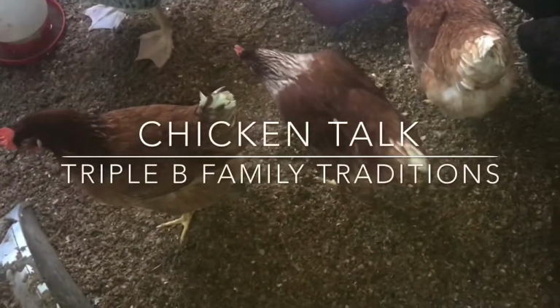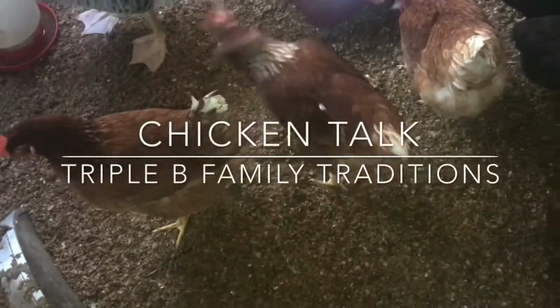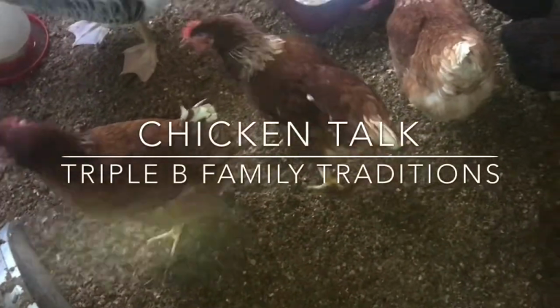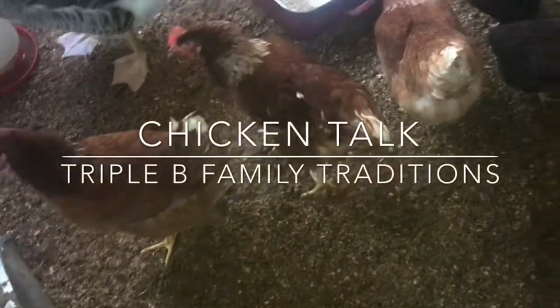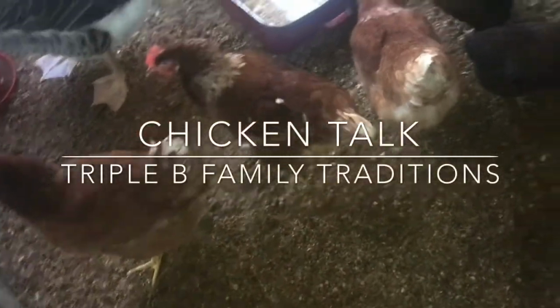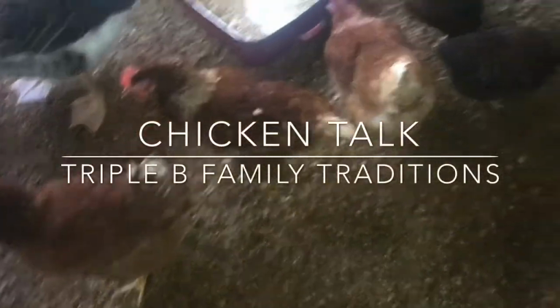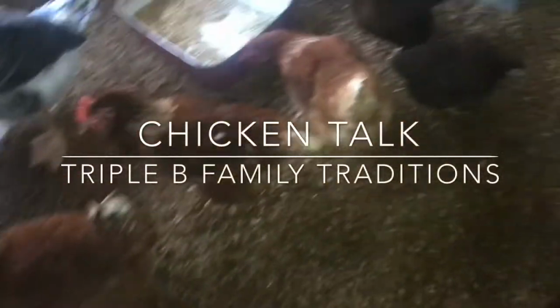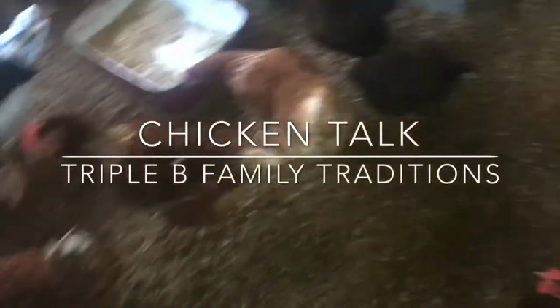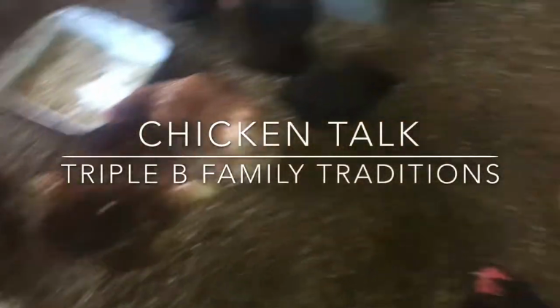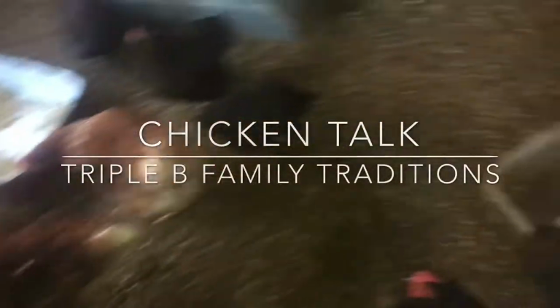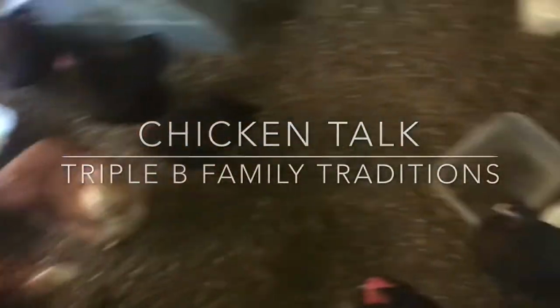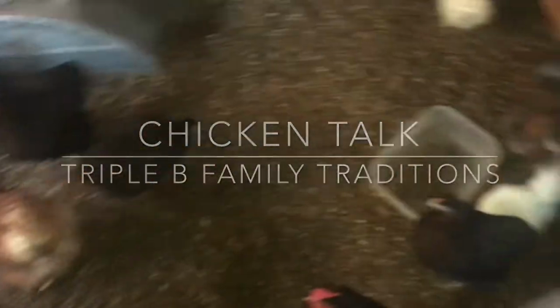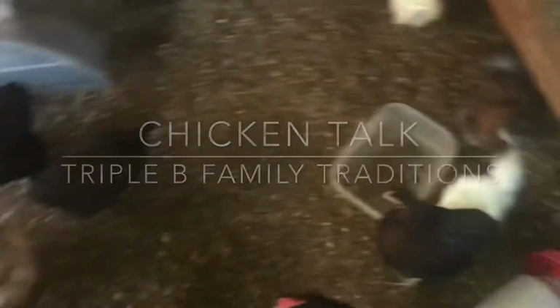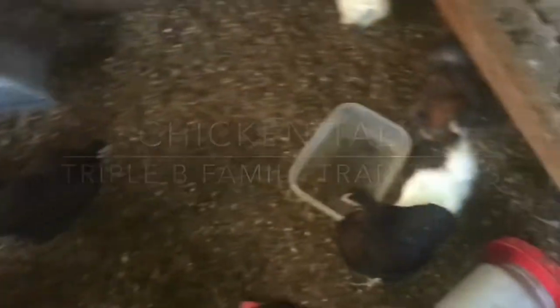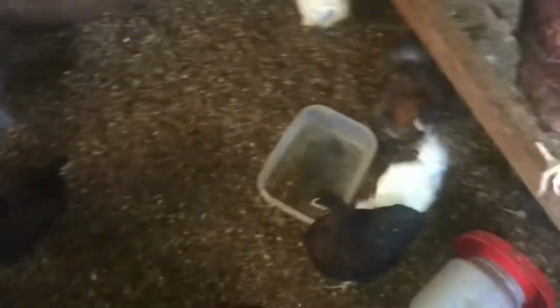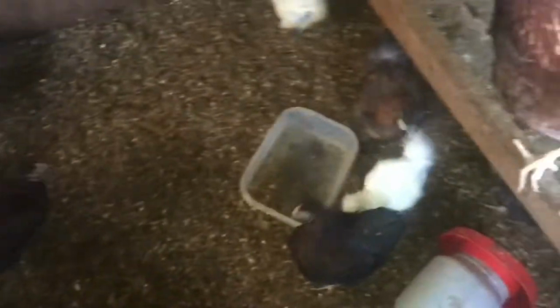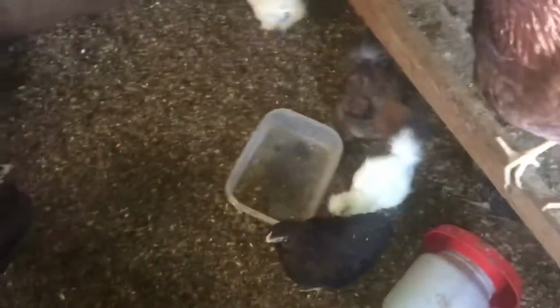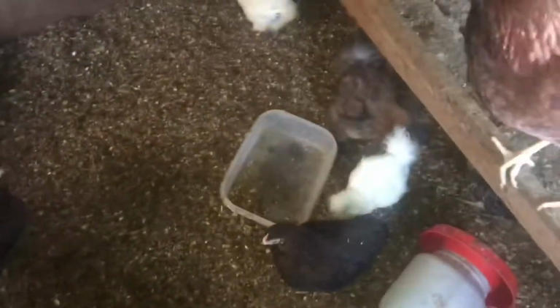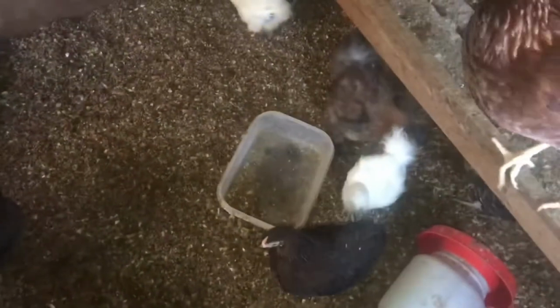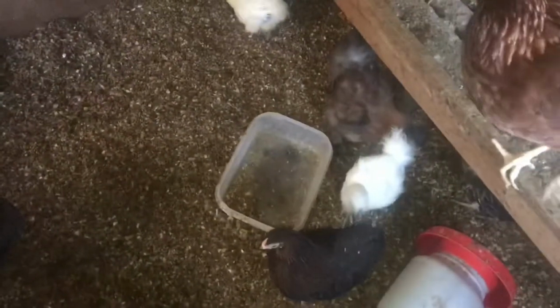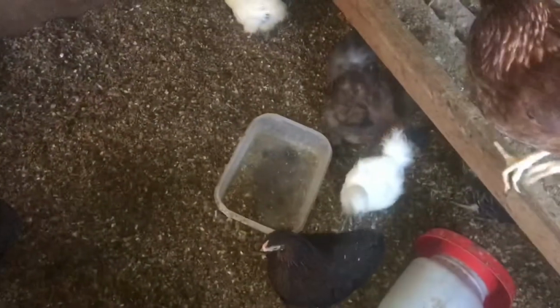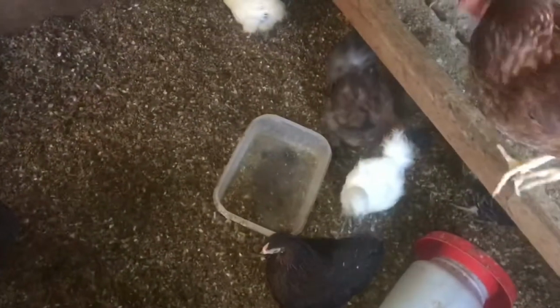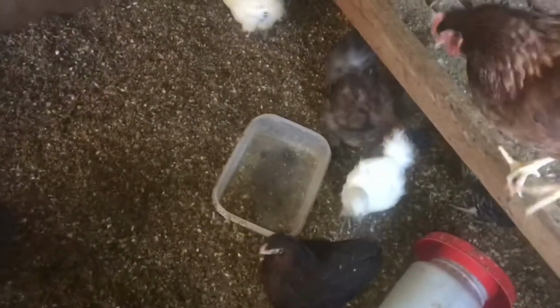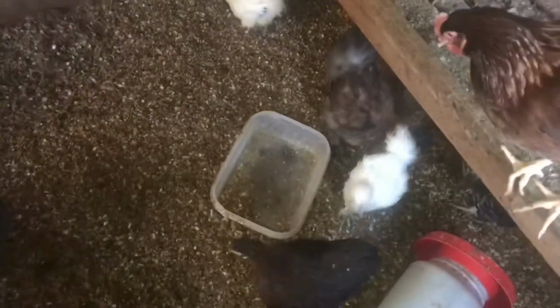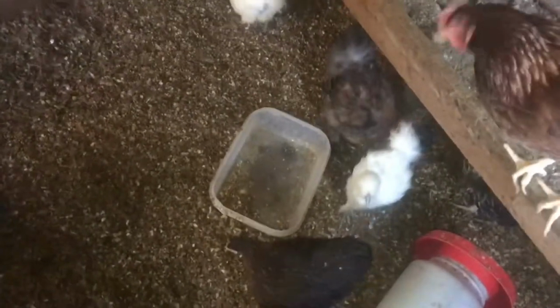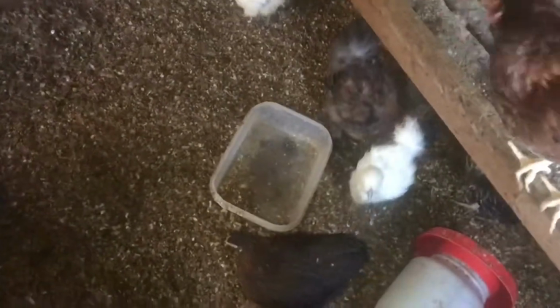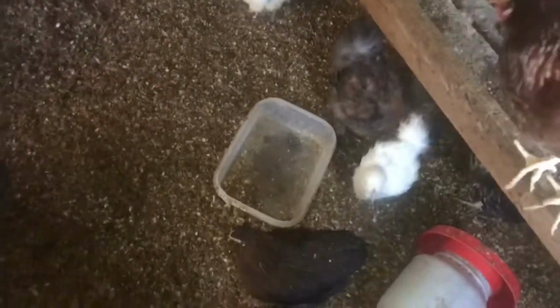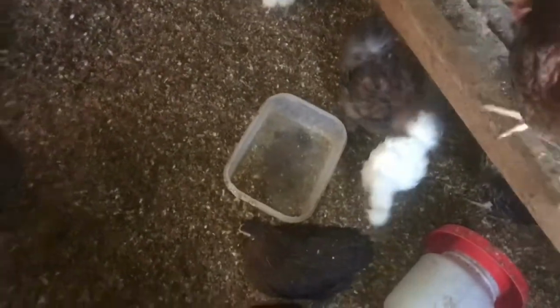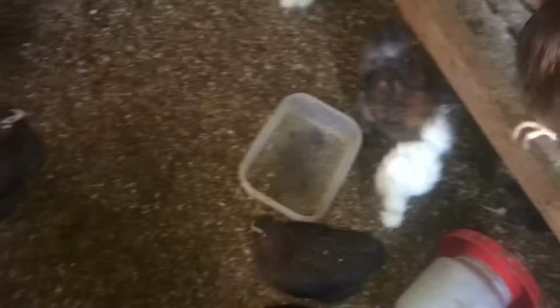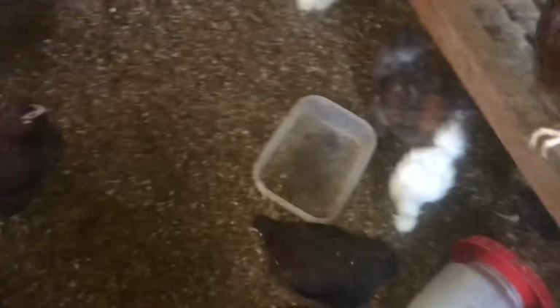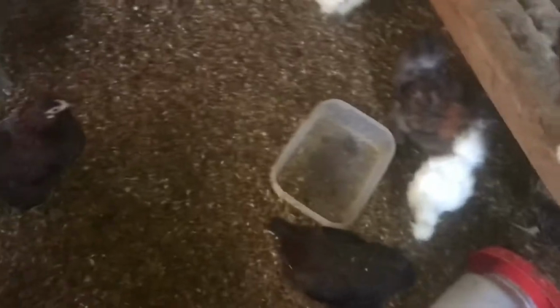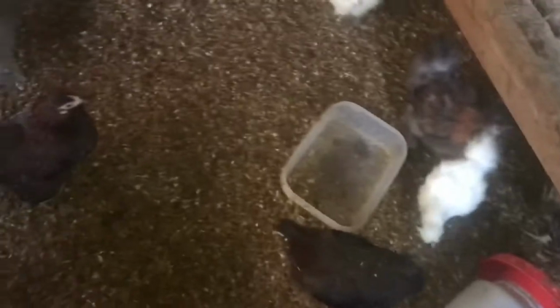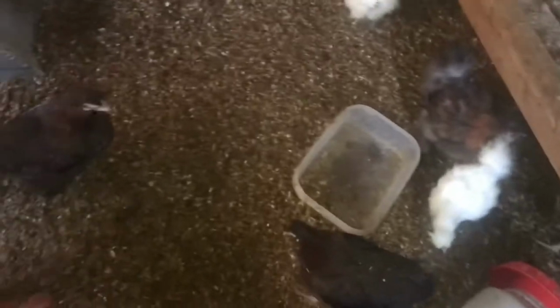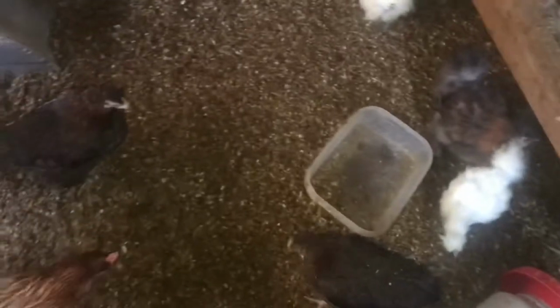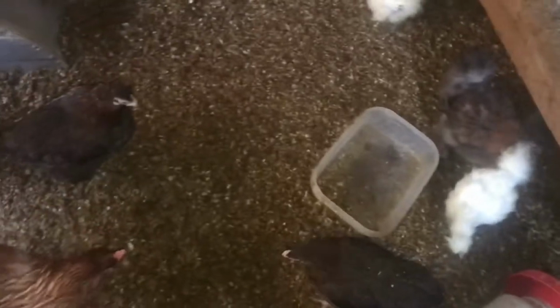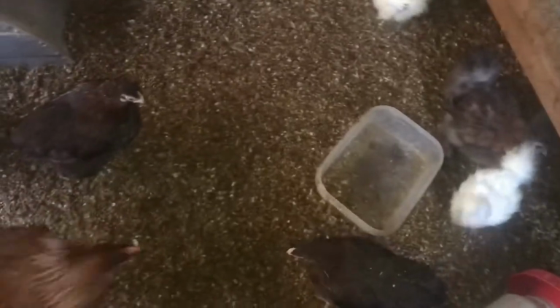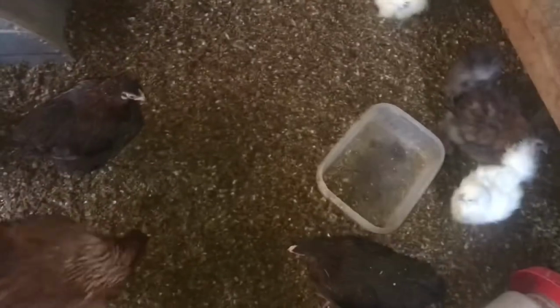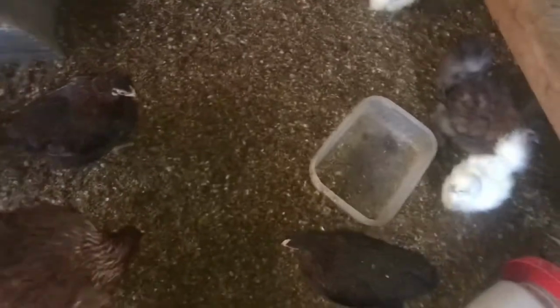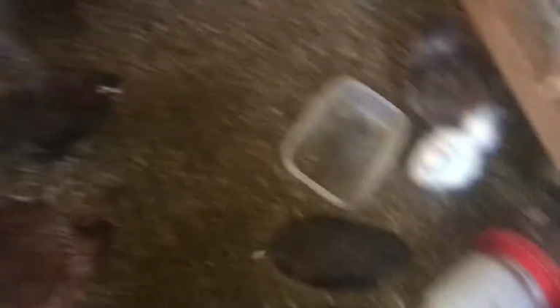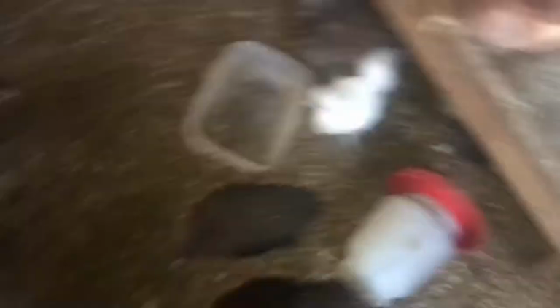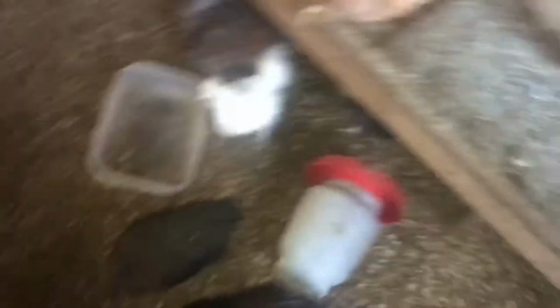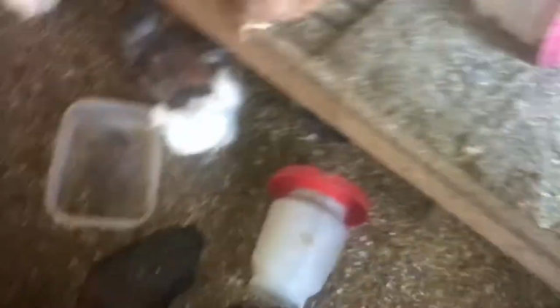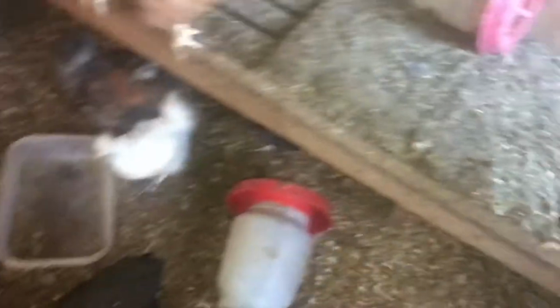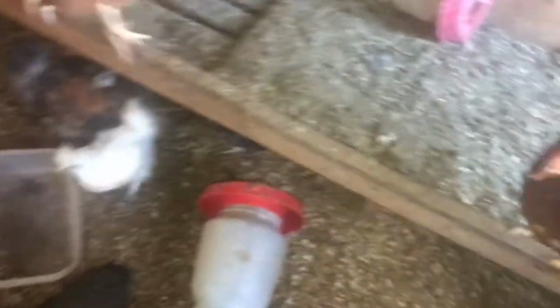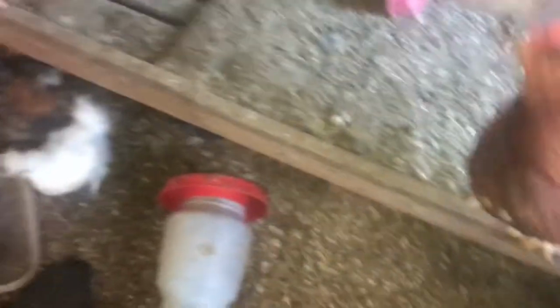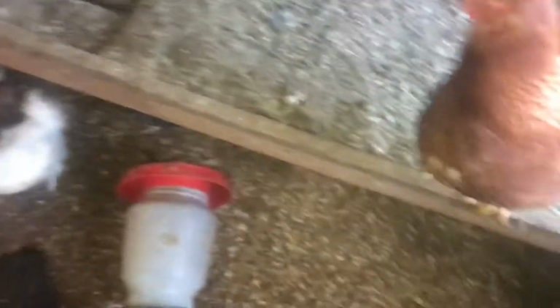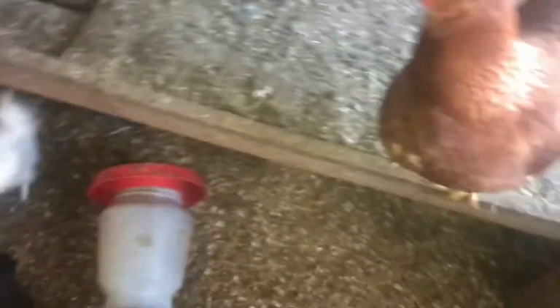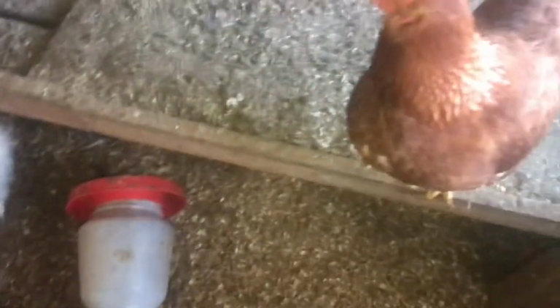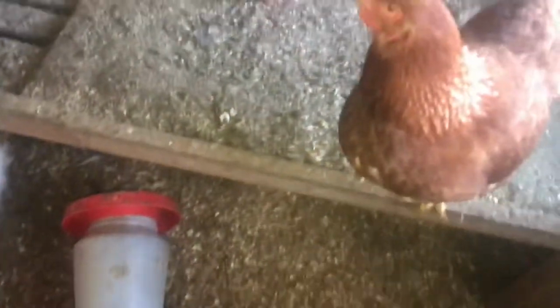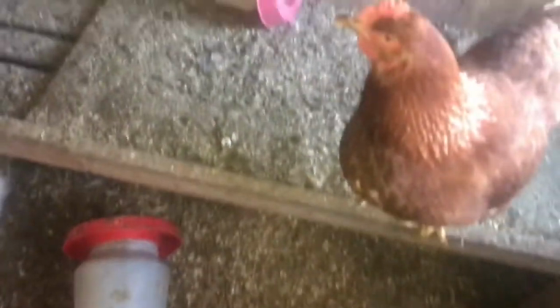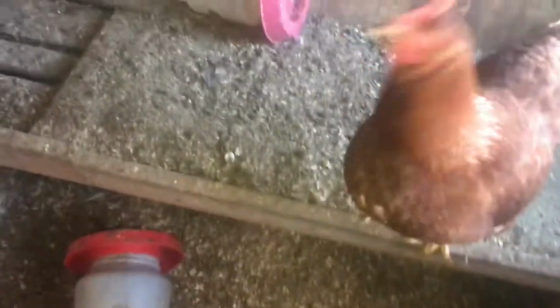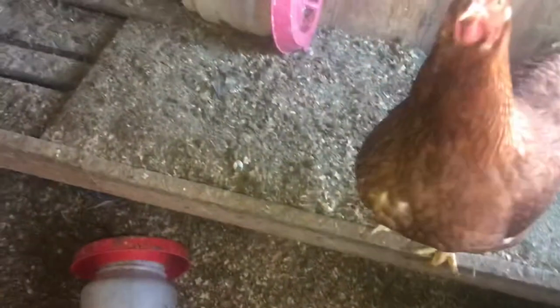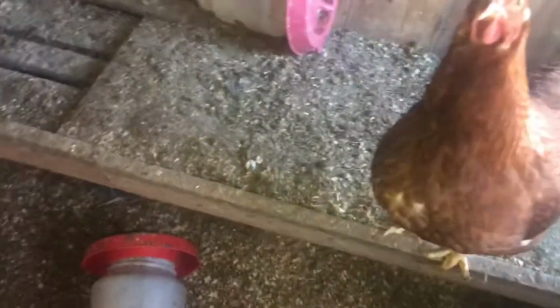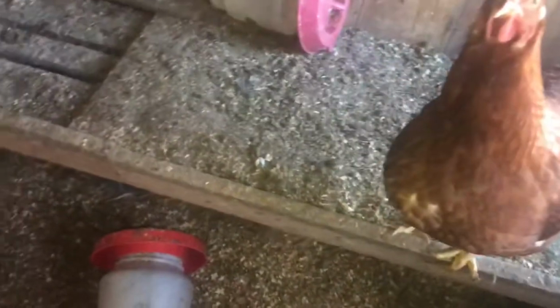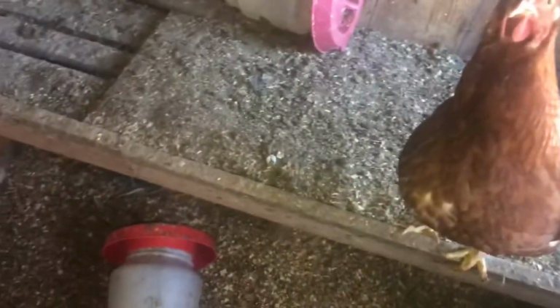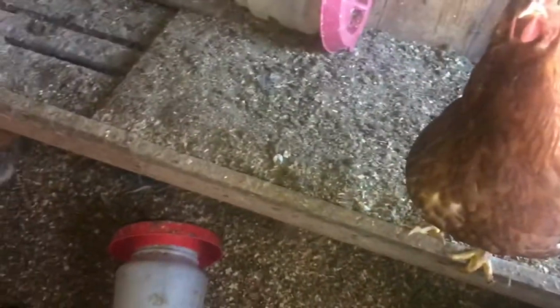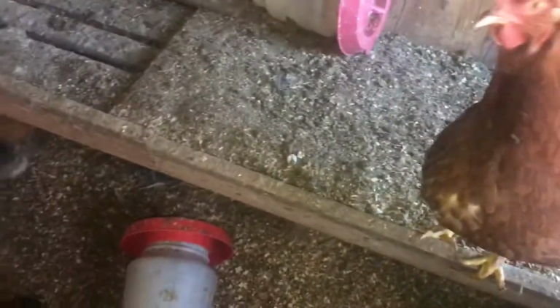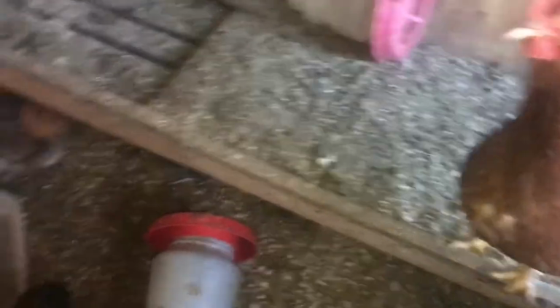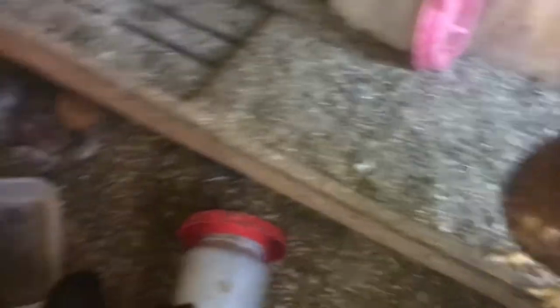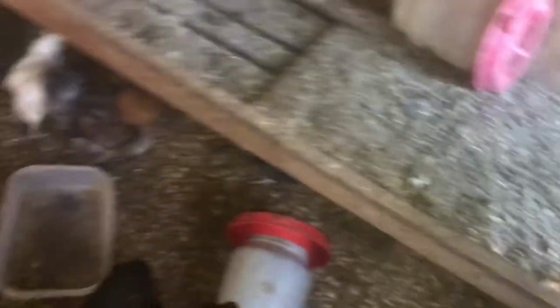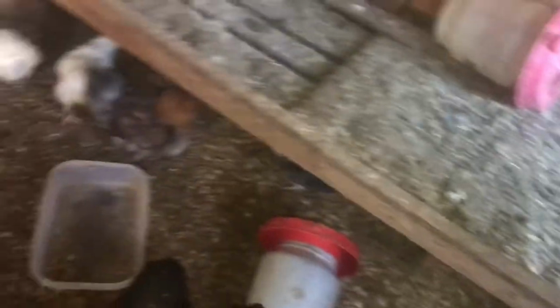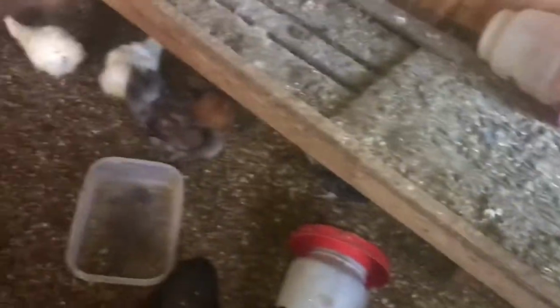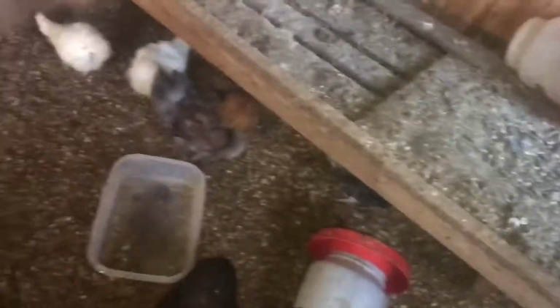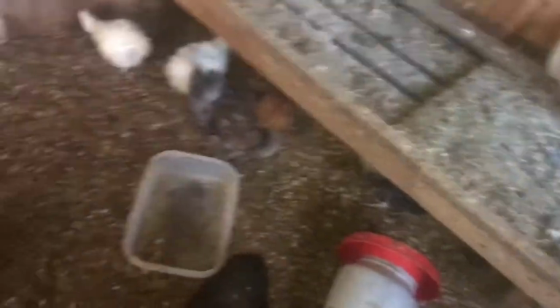Mornin! I see you got your water flipped over on me again. Both of them.